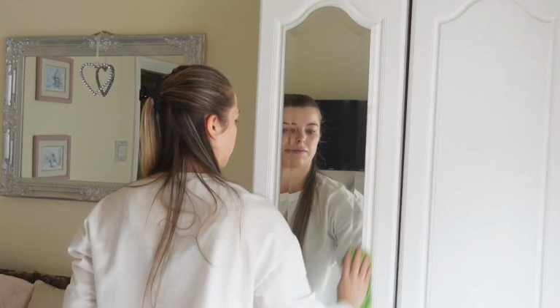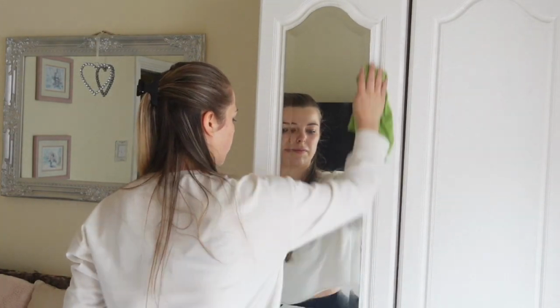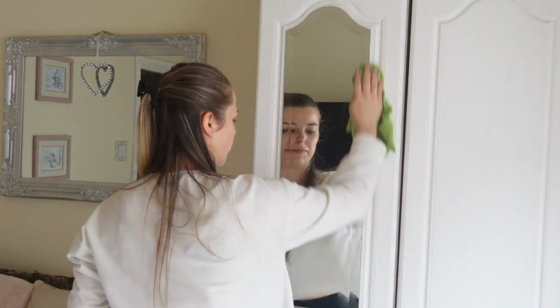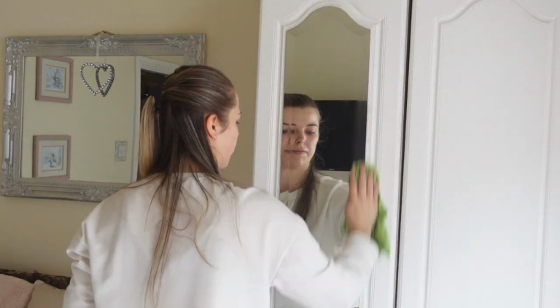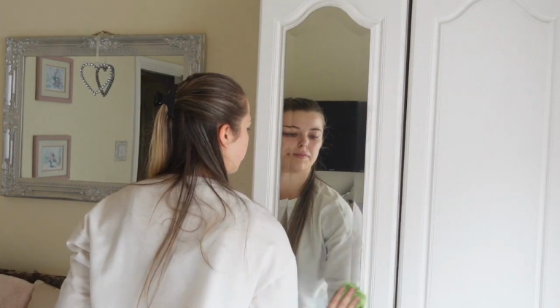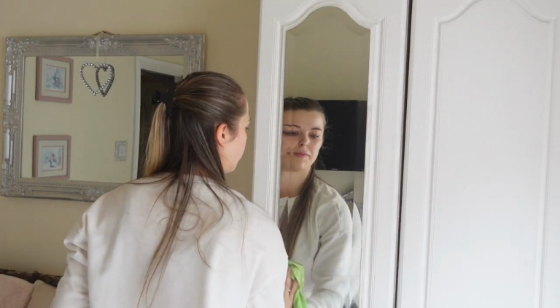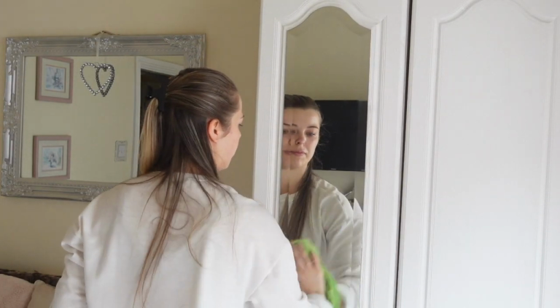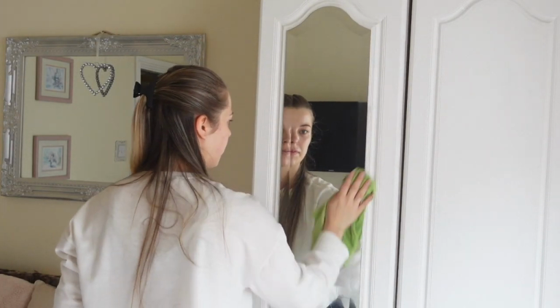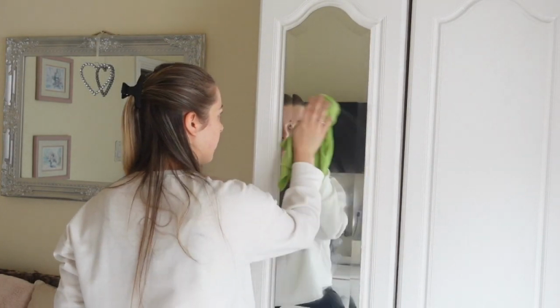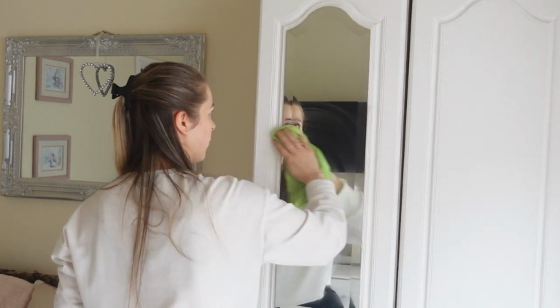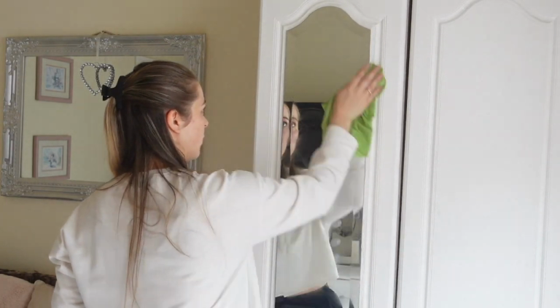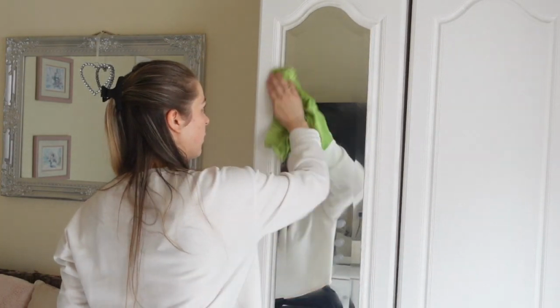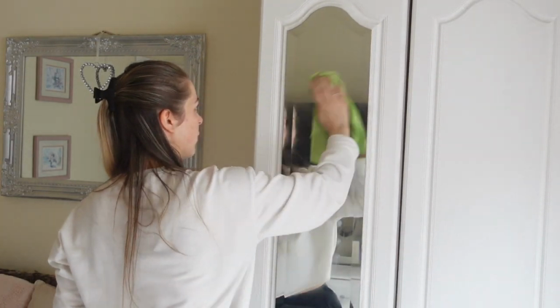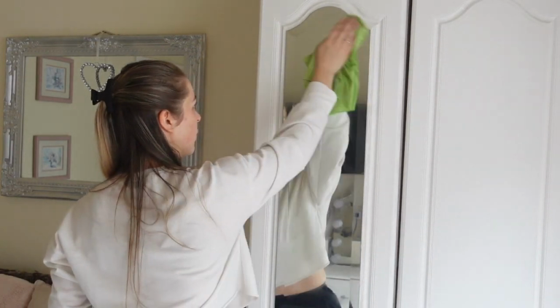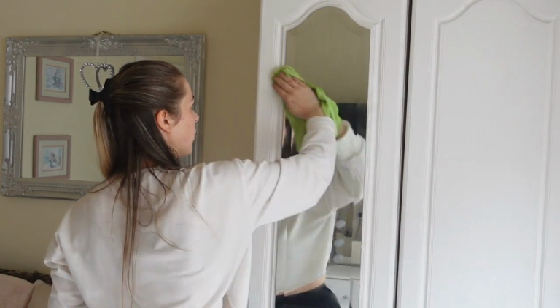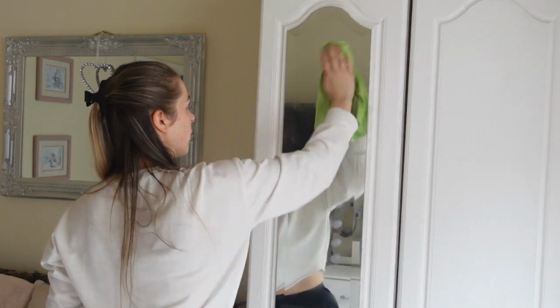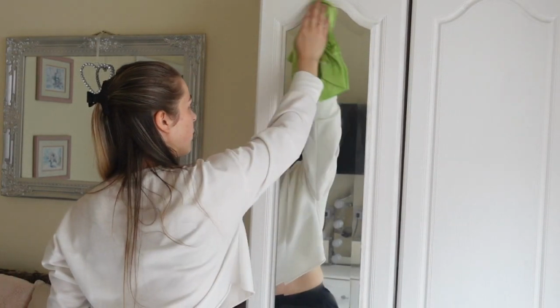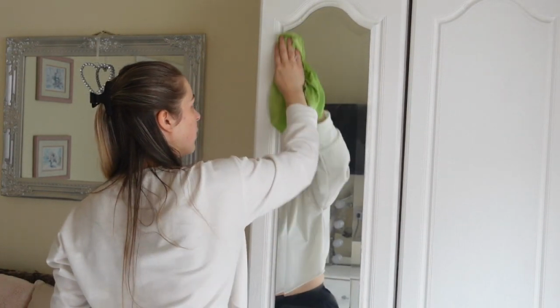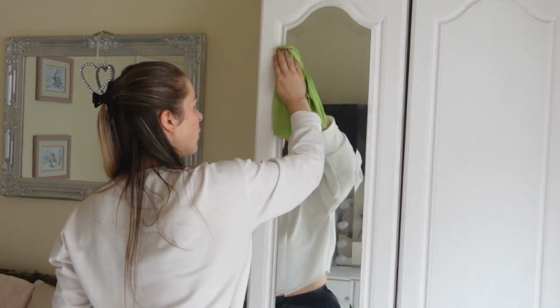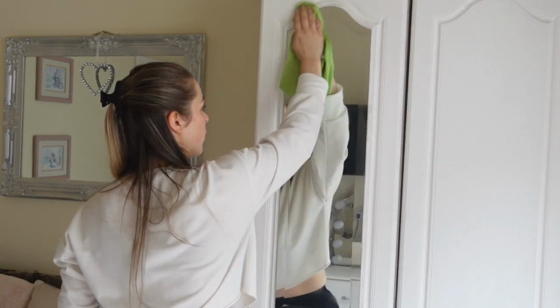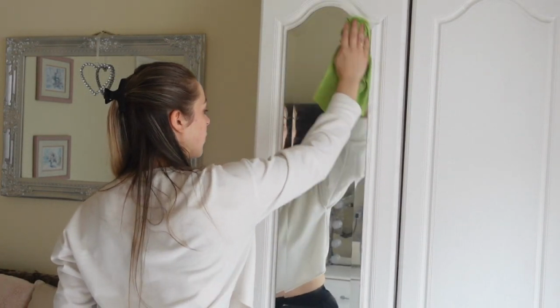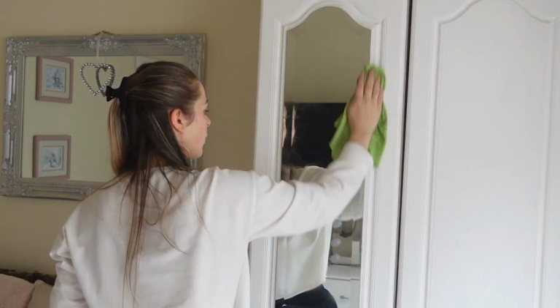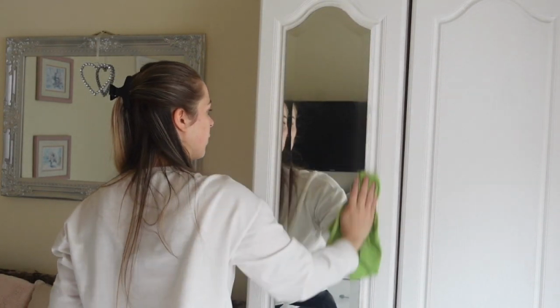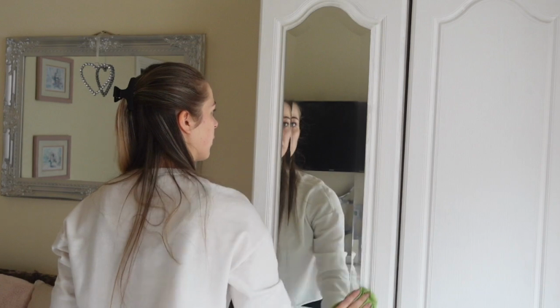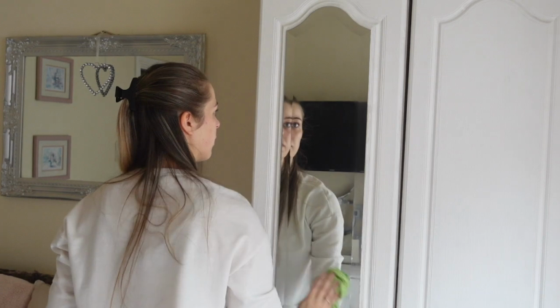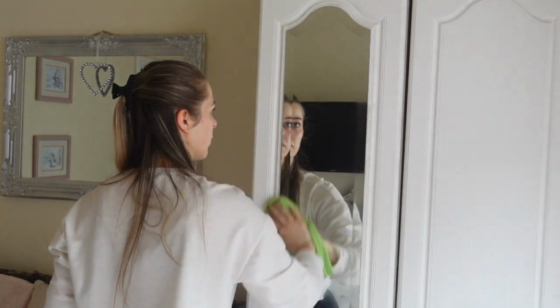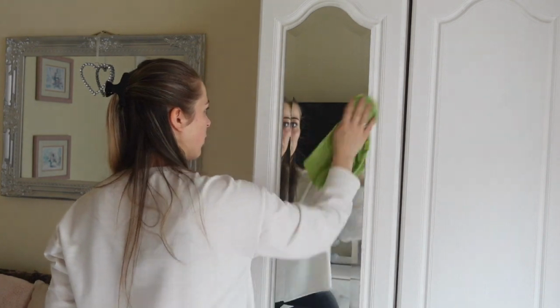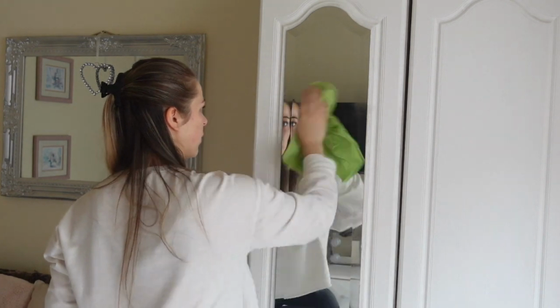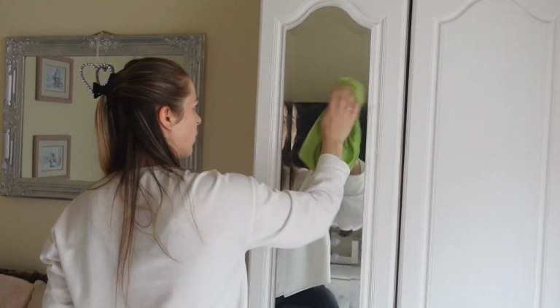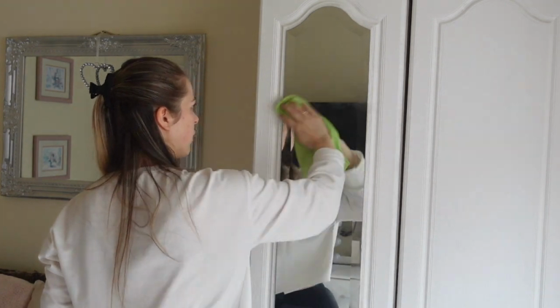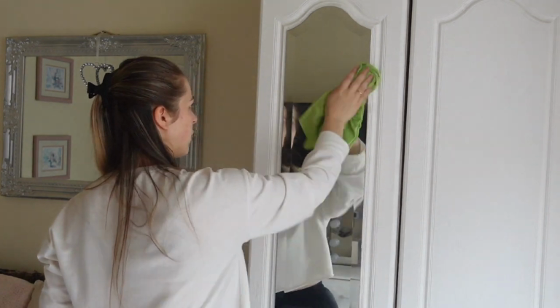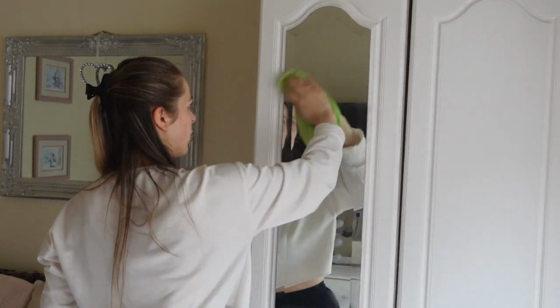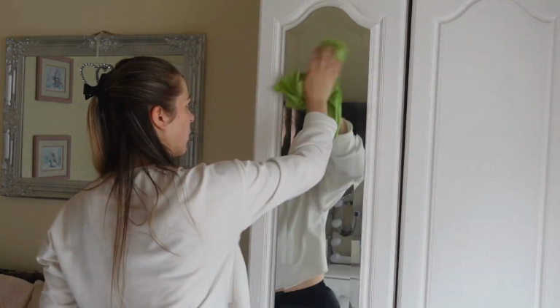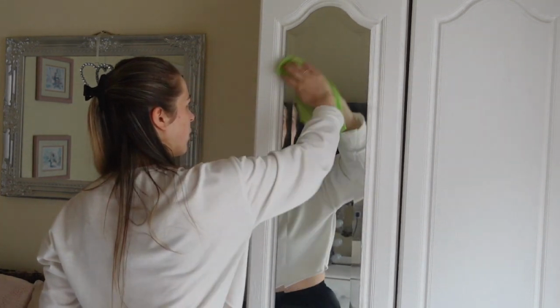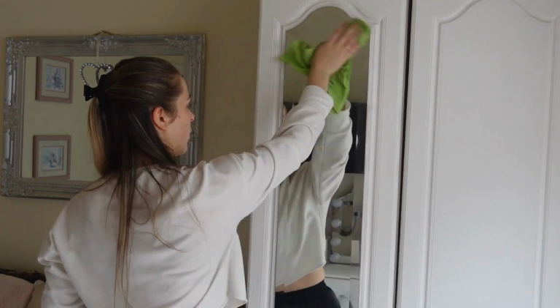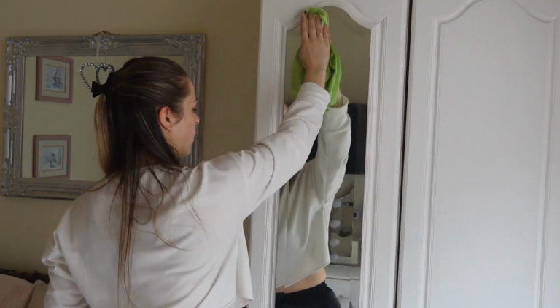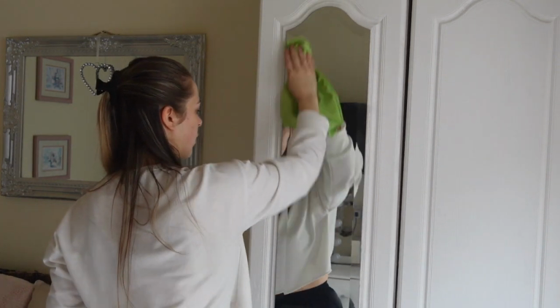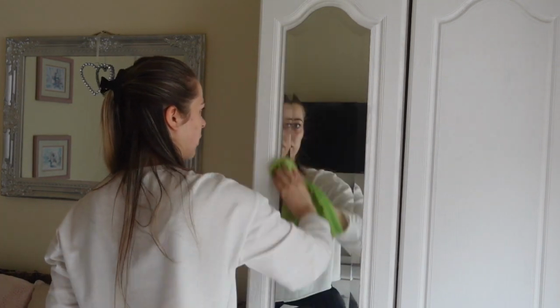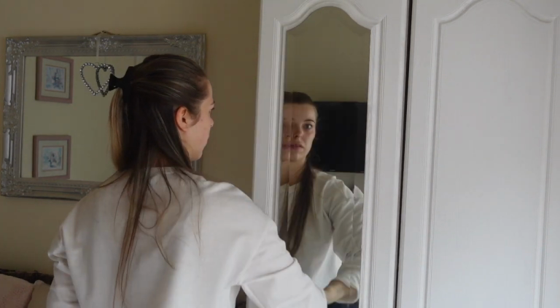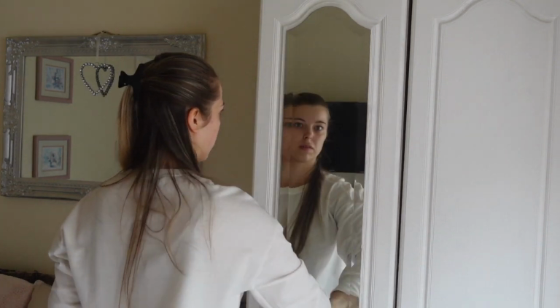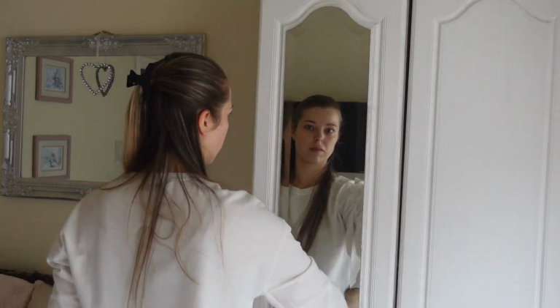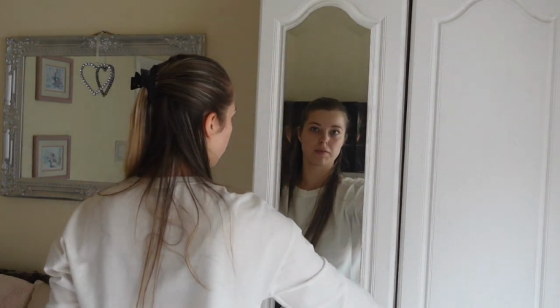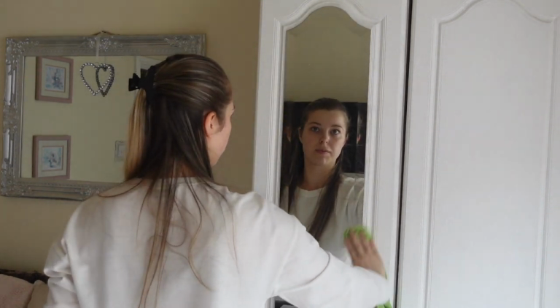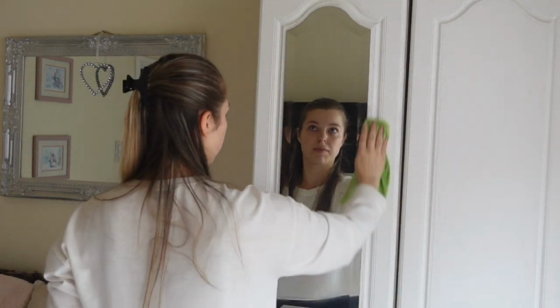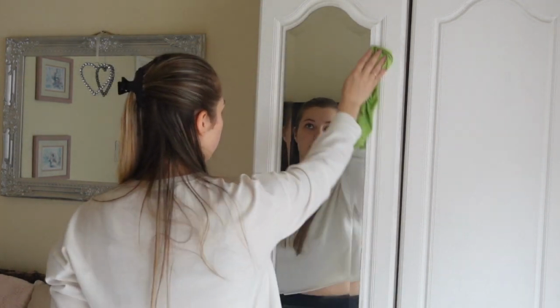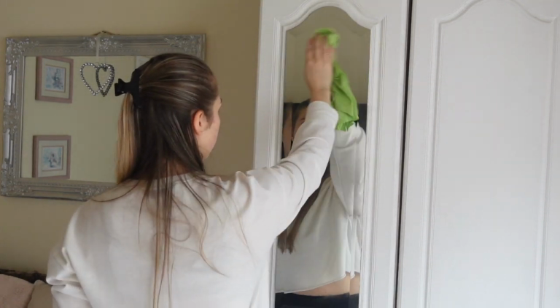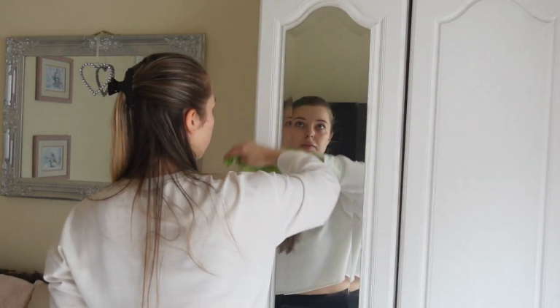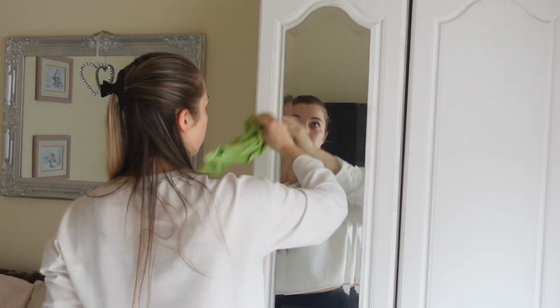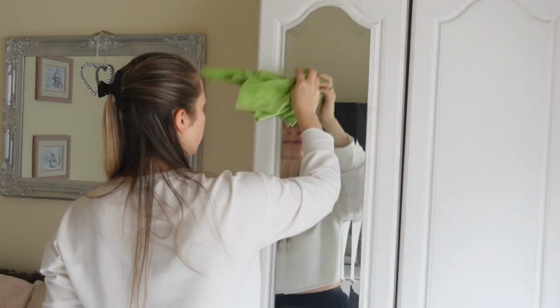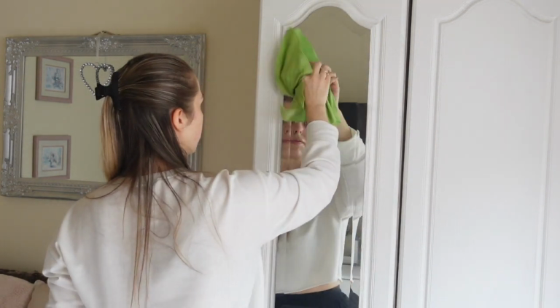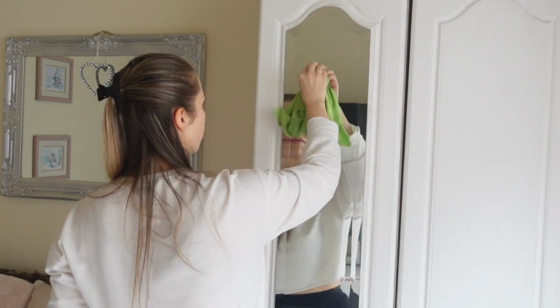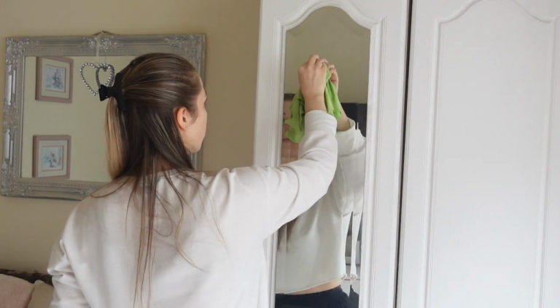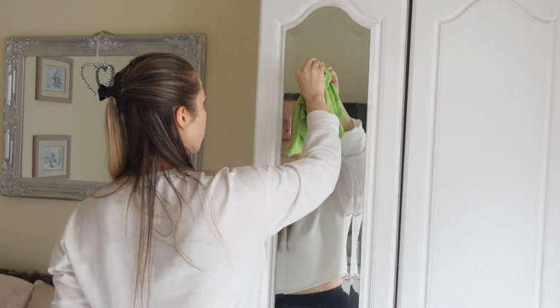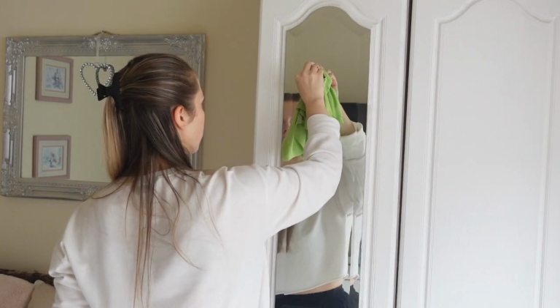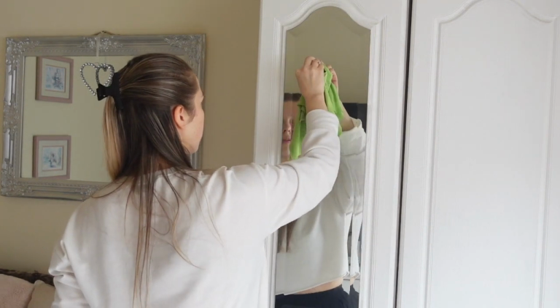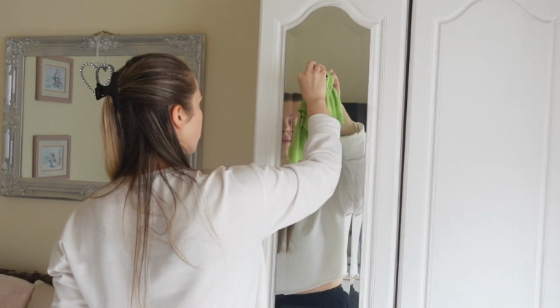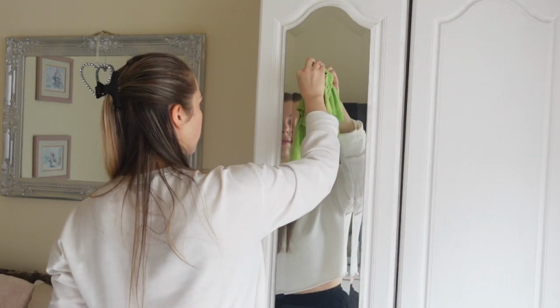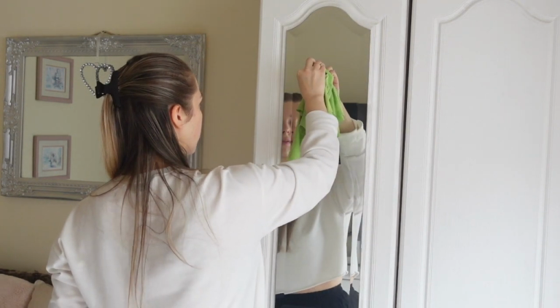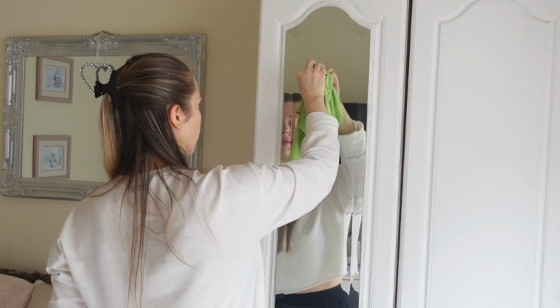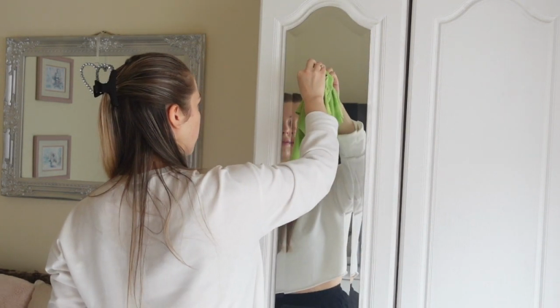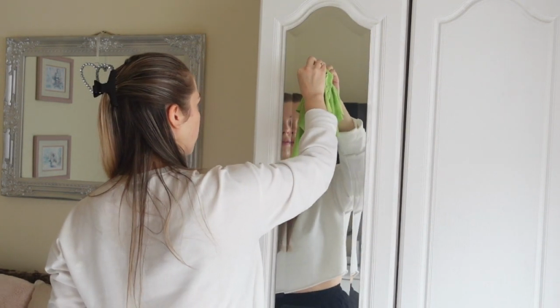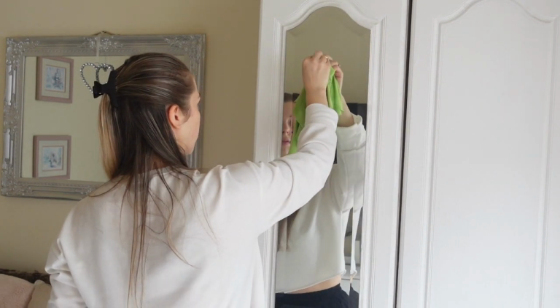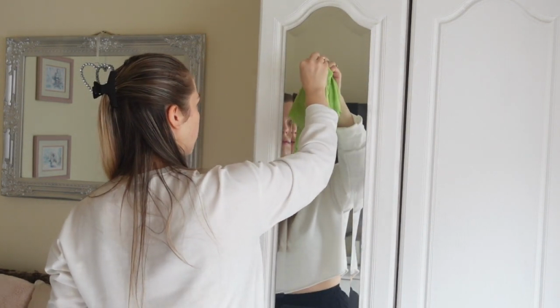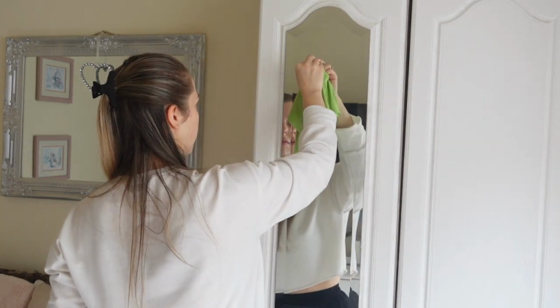Next it's time to clean the mirrors. I'm just using my minky and white vinegar spray and making sure any marks are gone and they have a good shine.